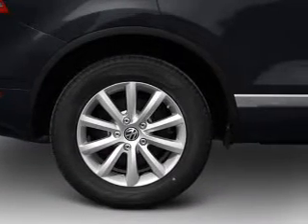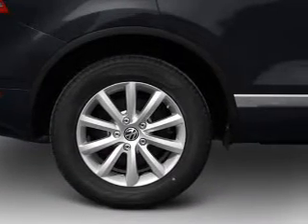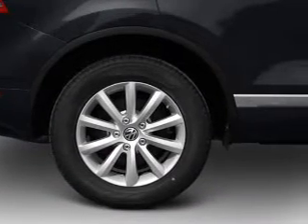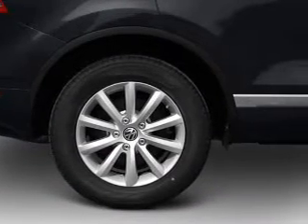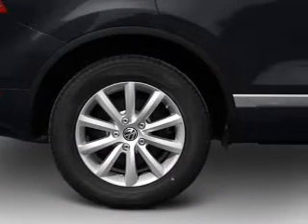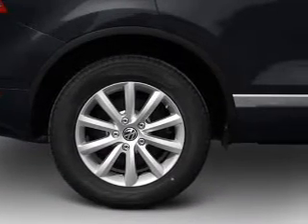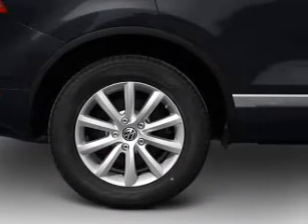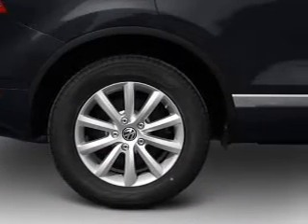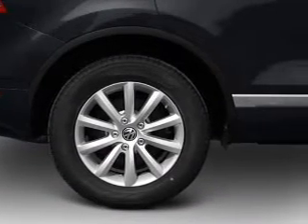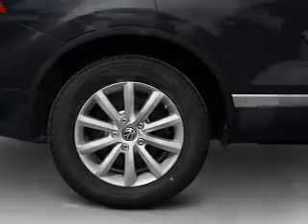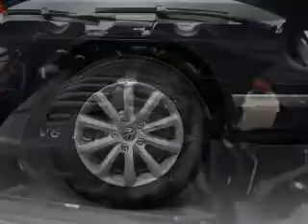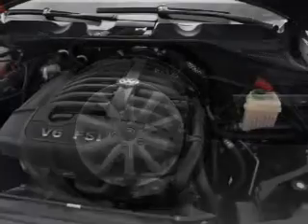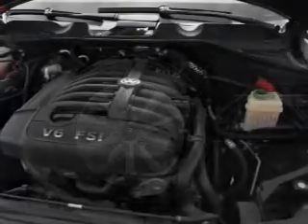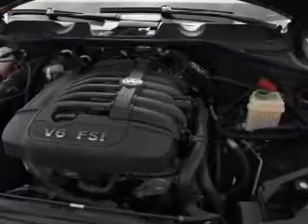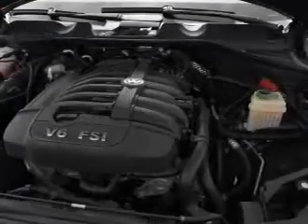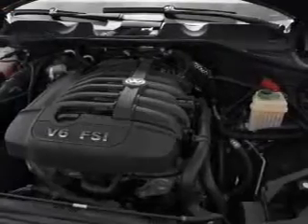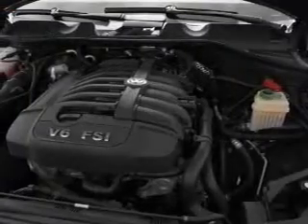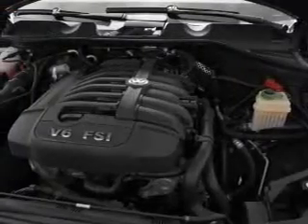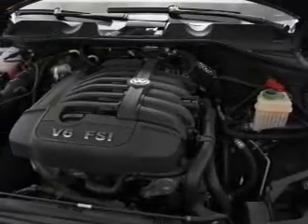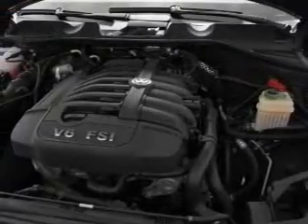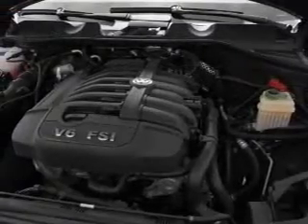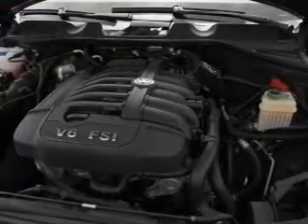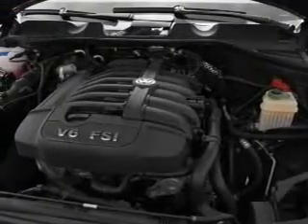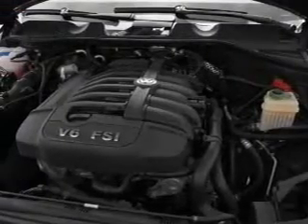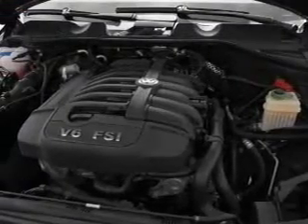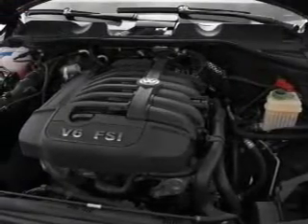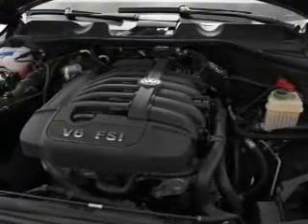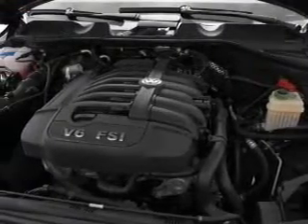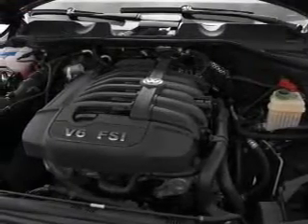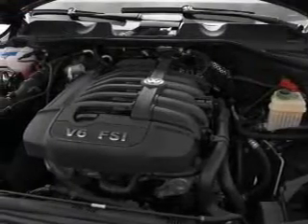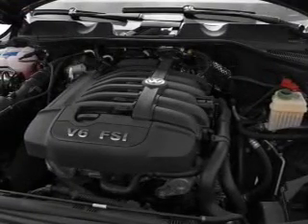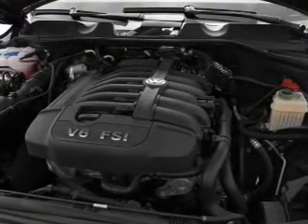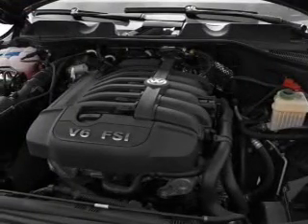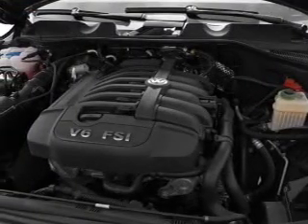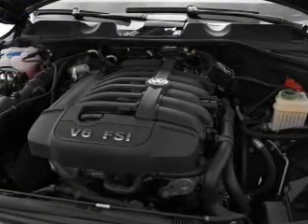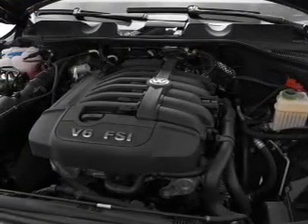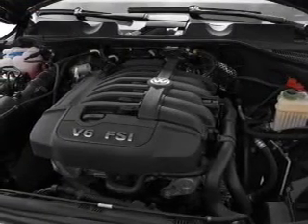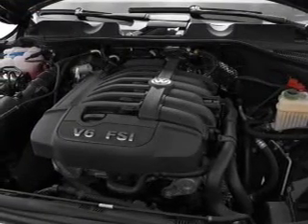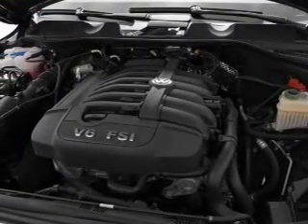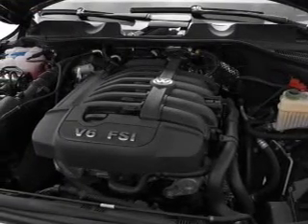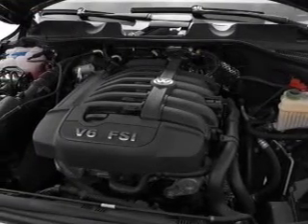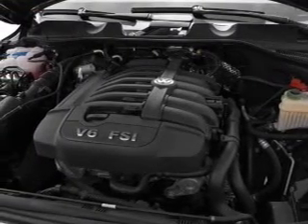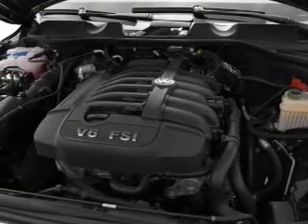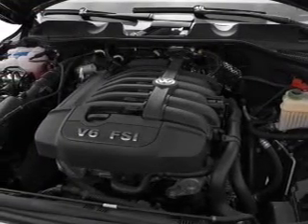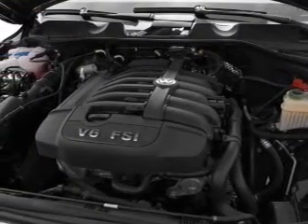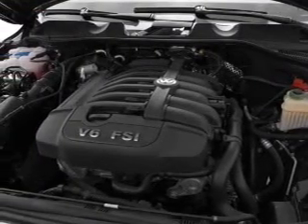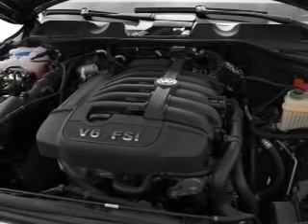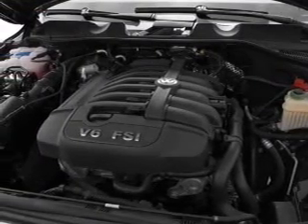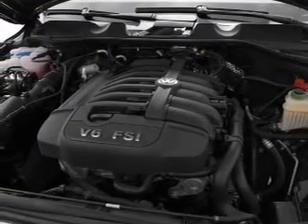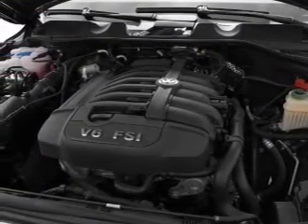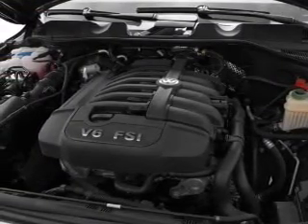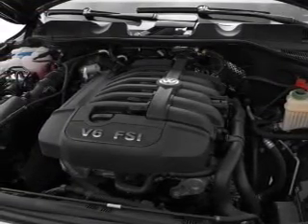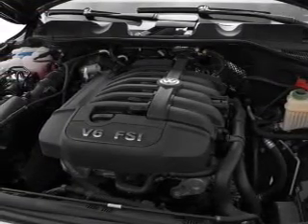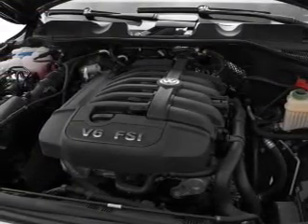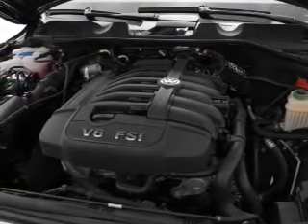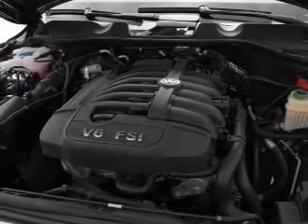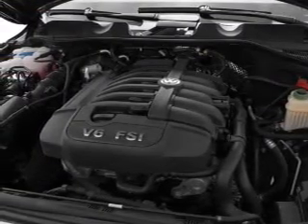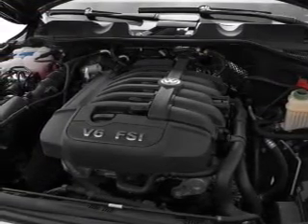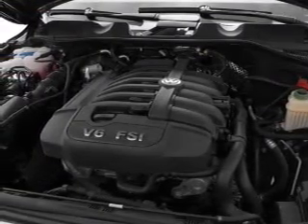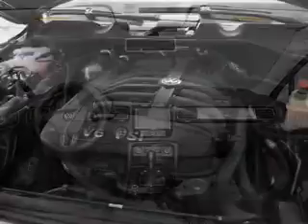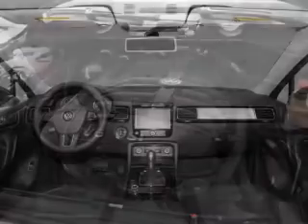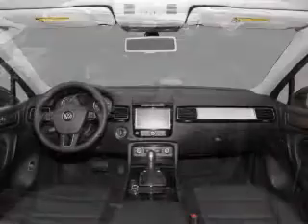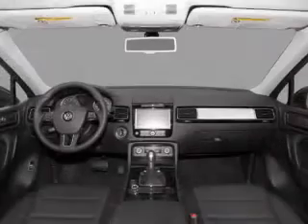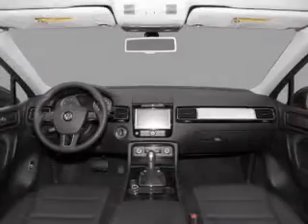Enjoy the comfort of dual temperature controls. Pamper yourself with memory settings. Call today to schedule a test drive.